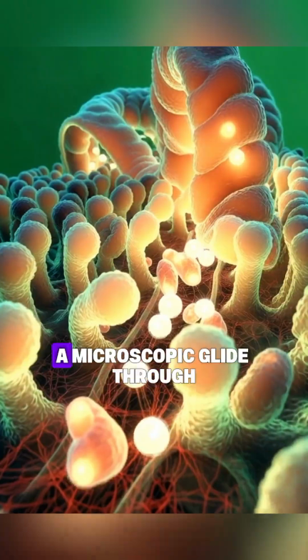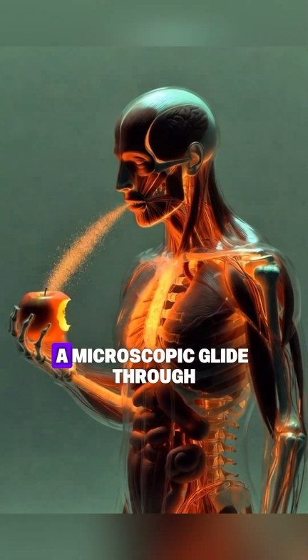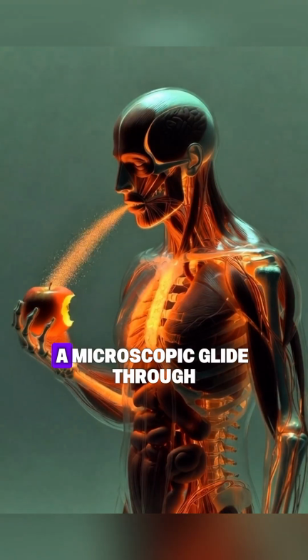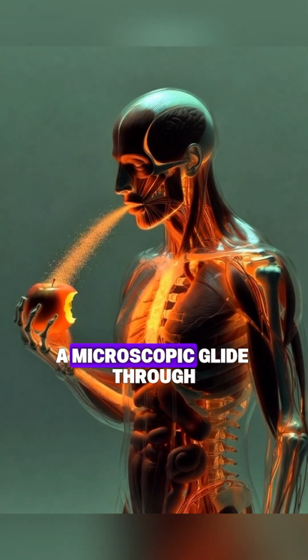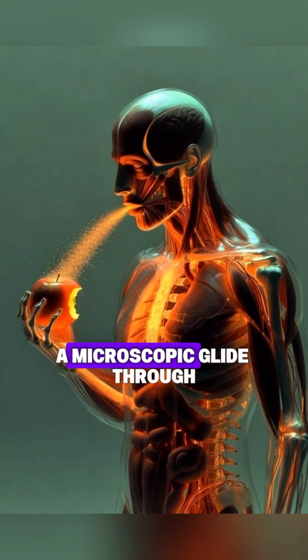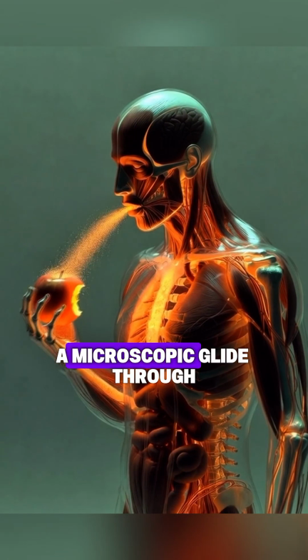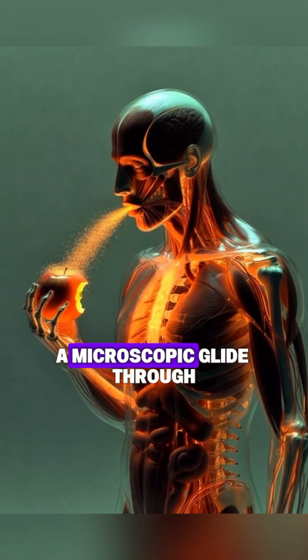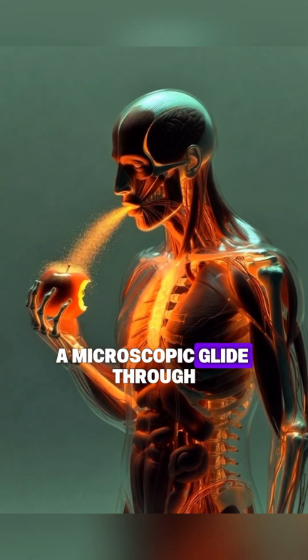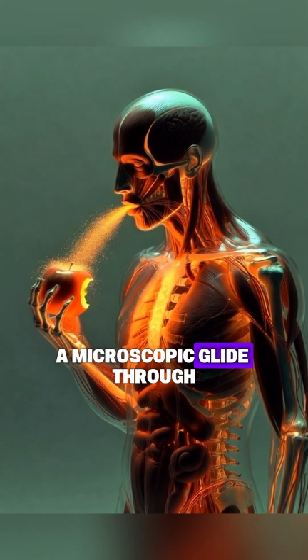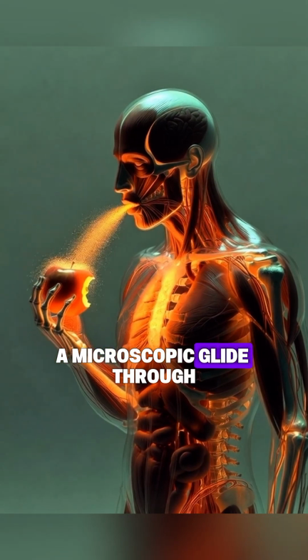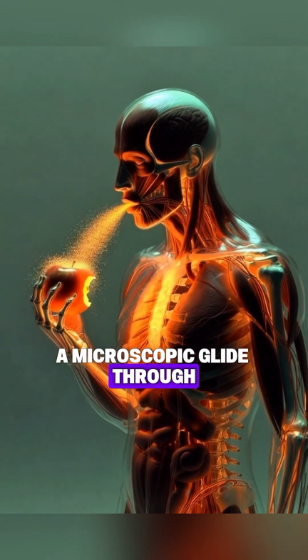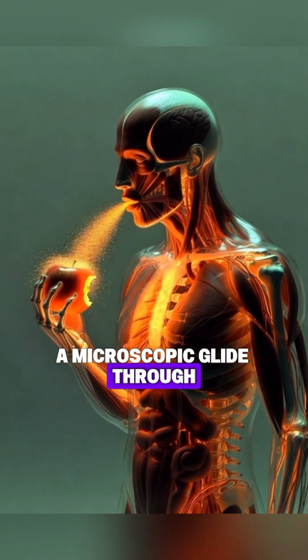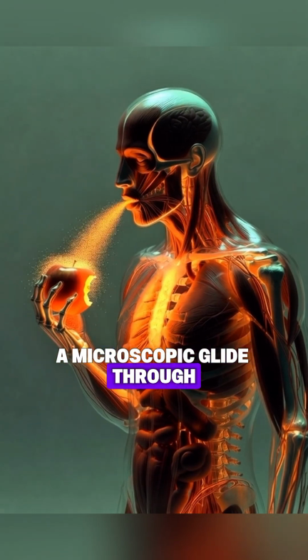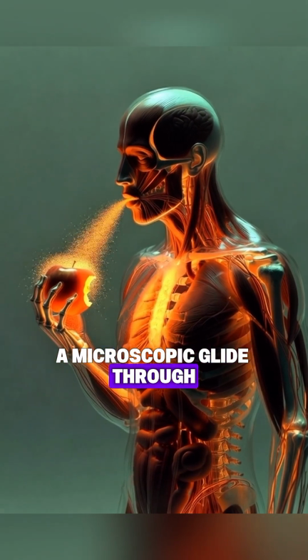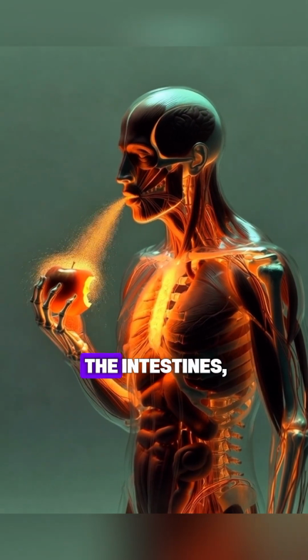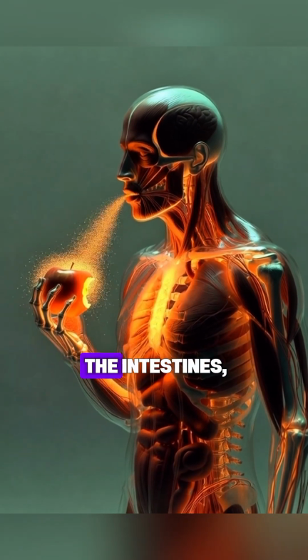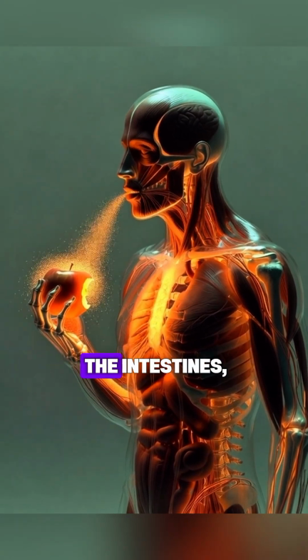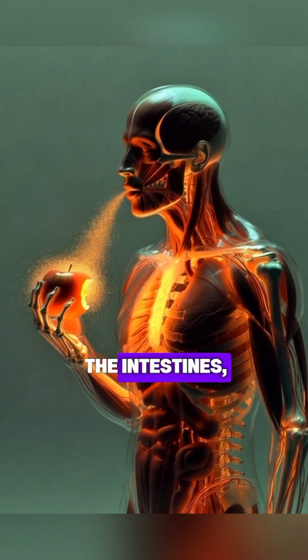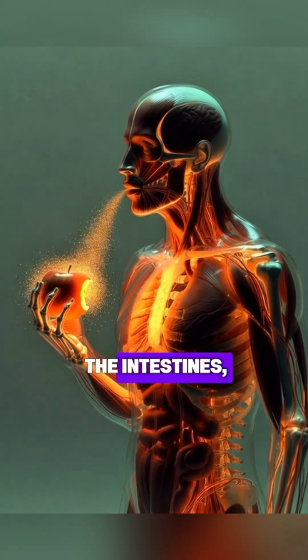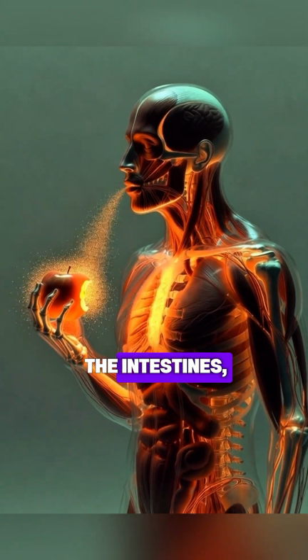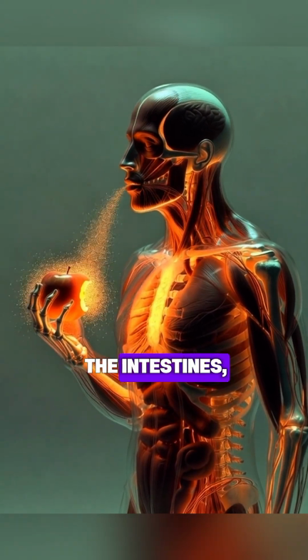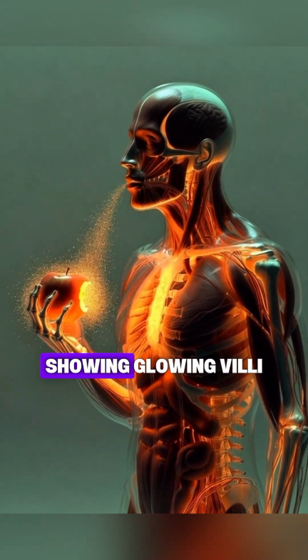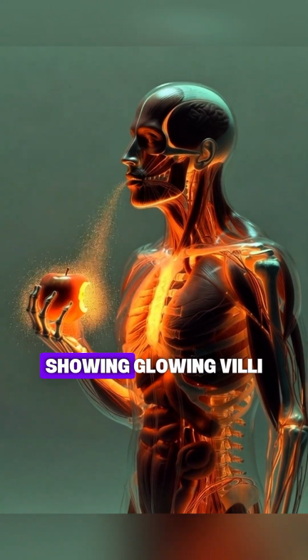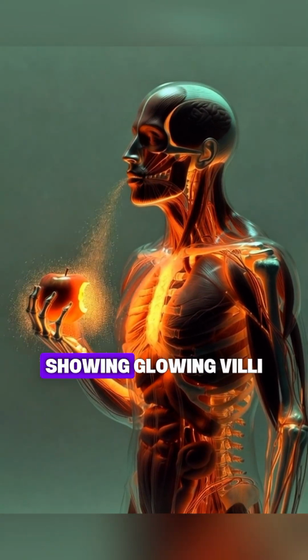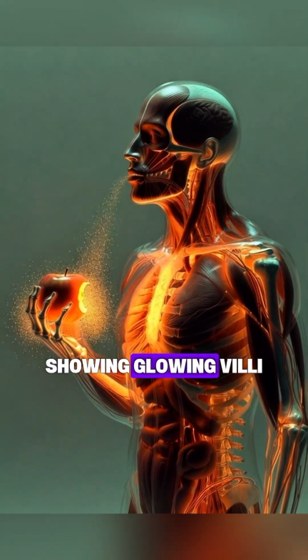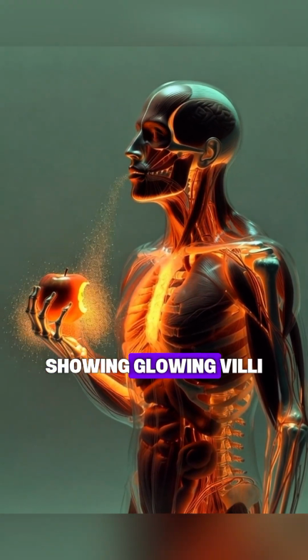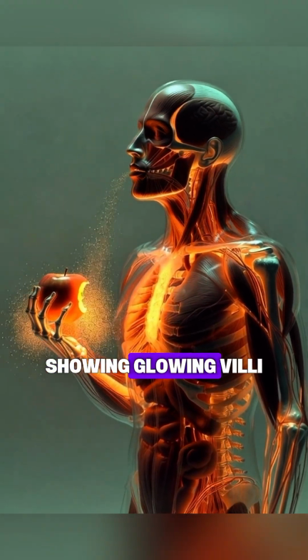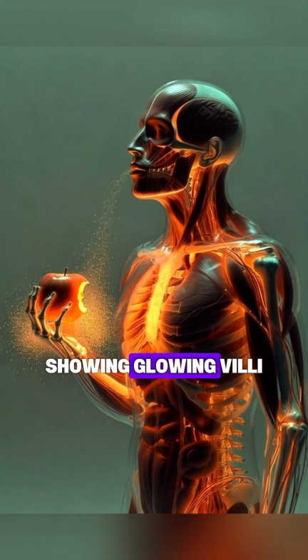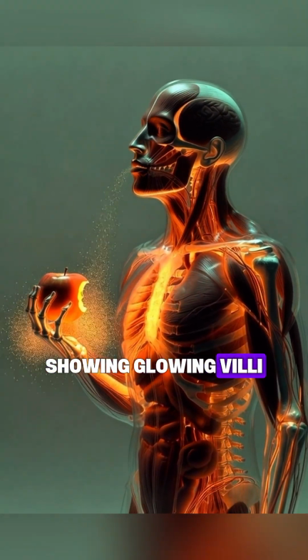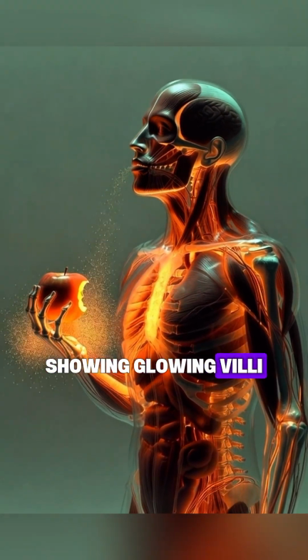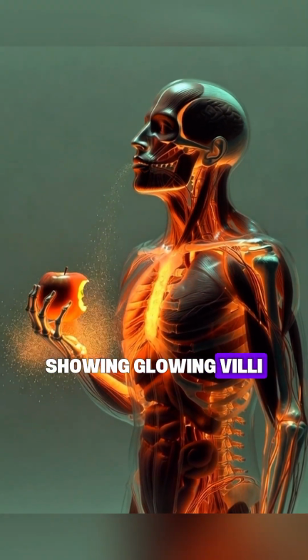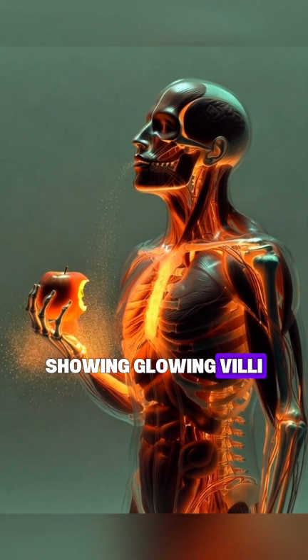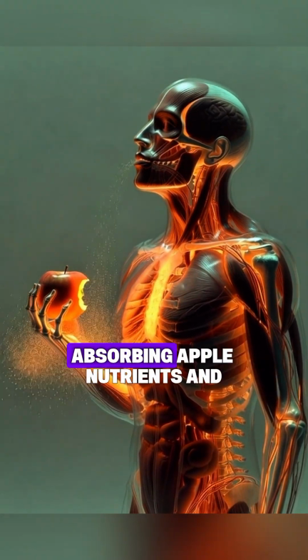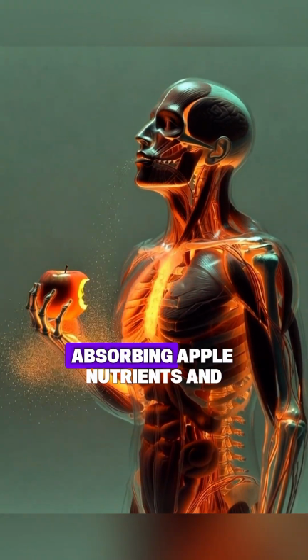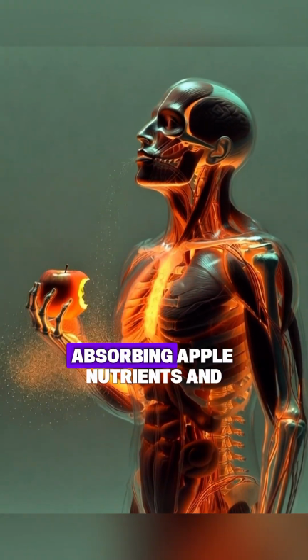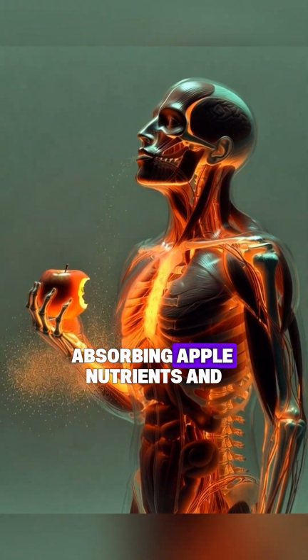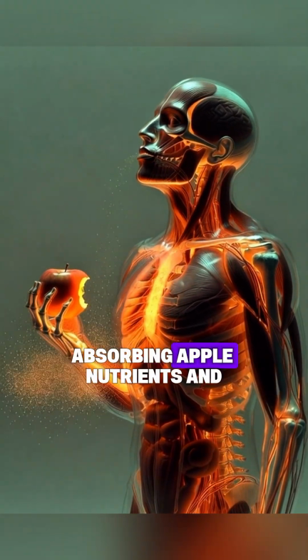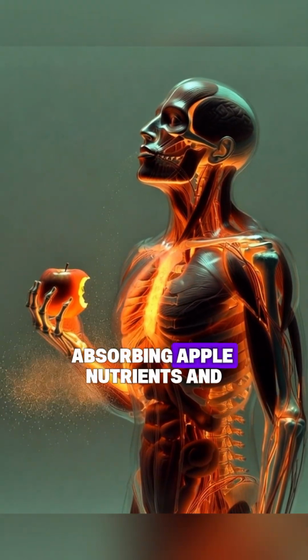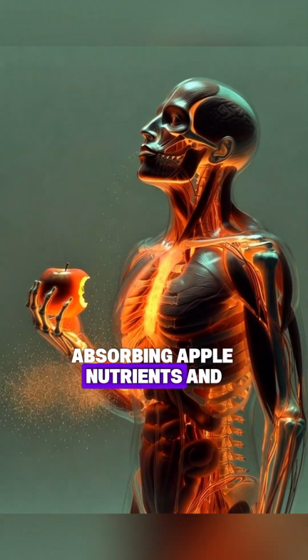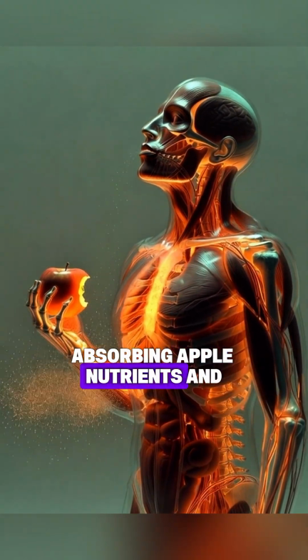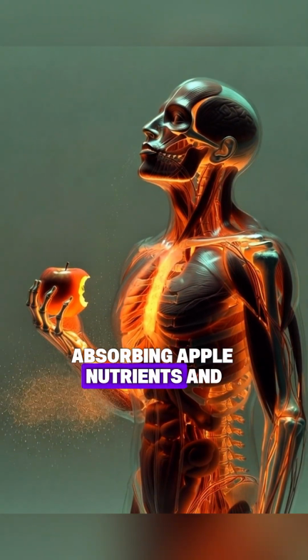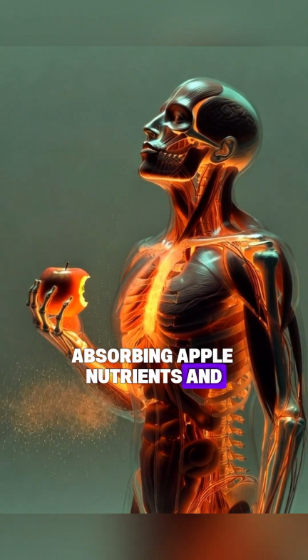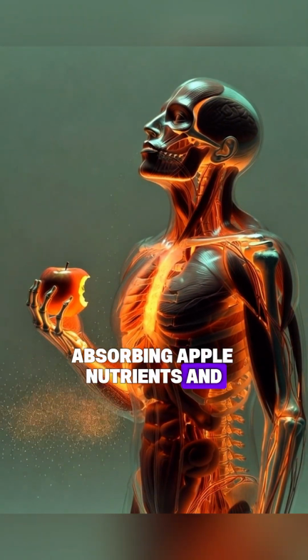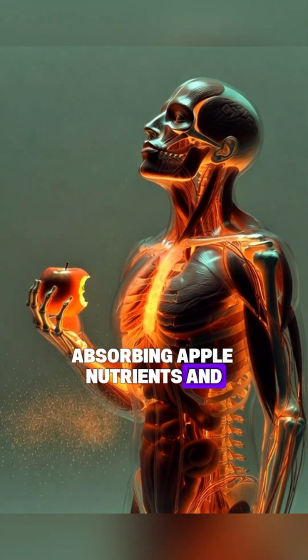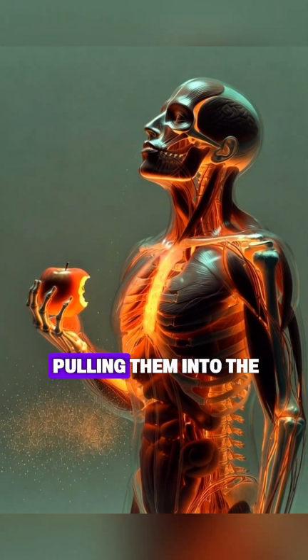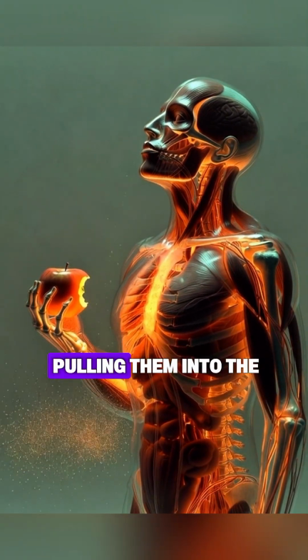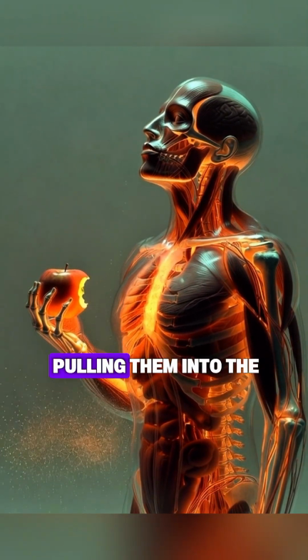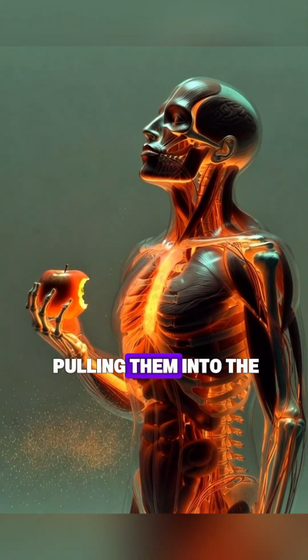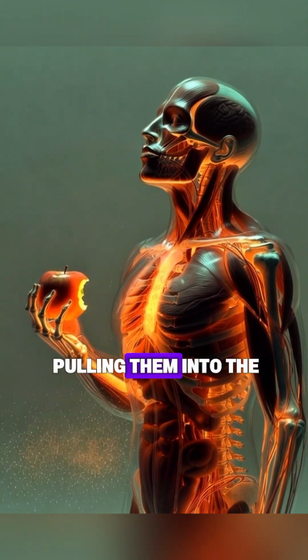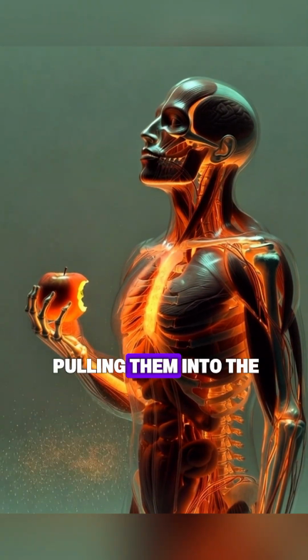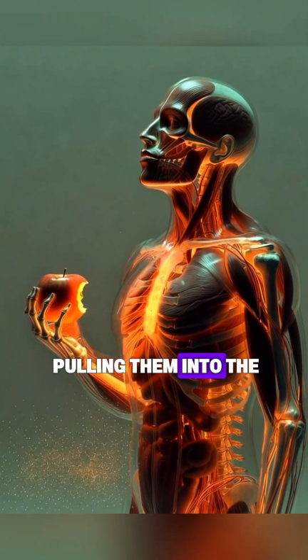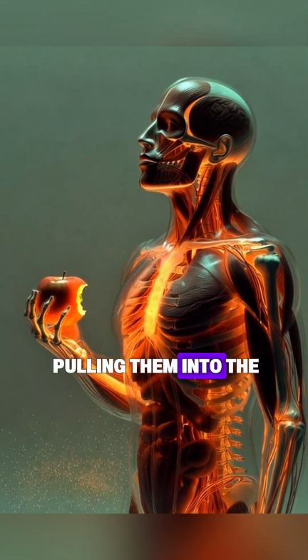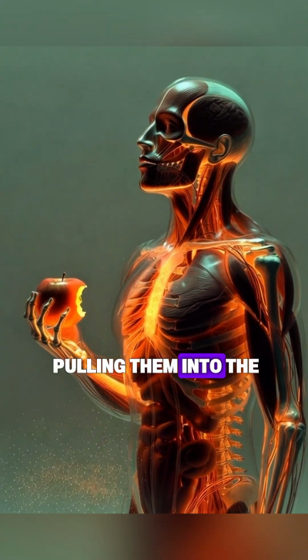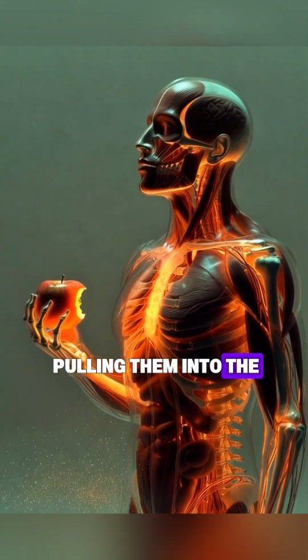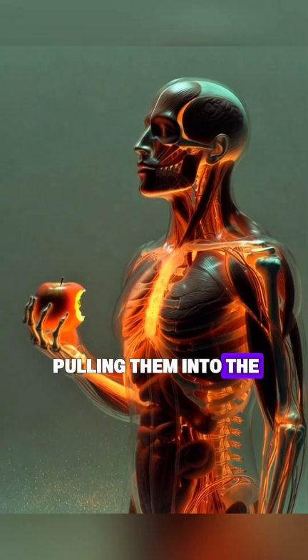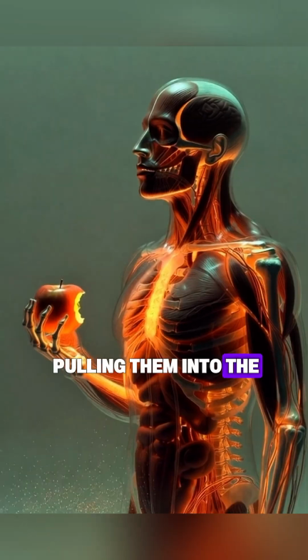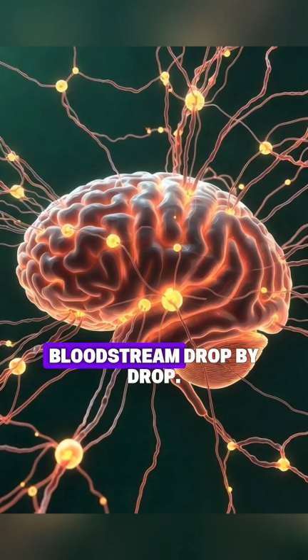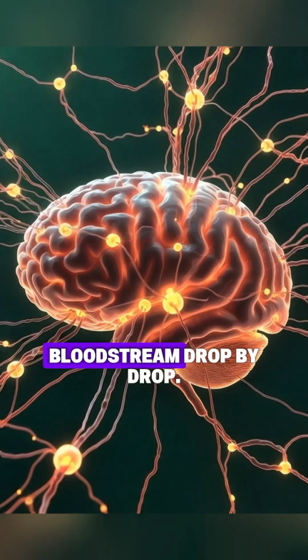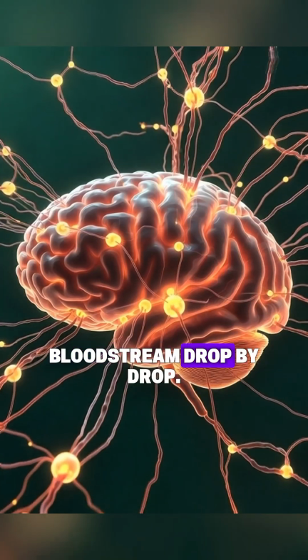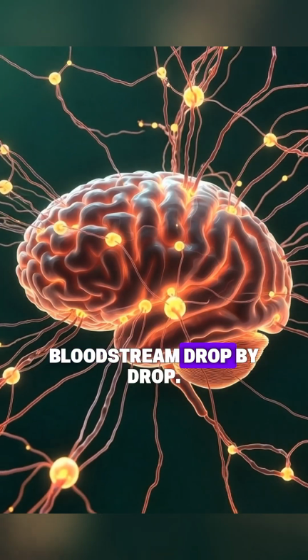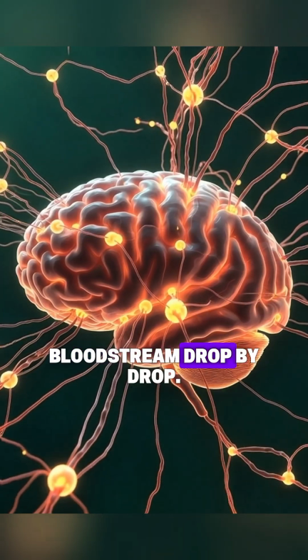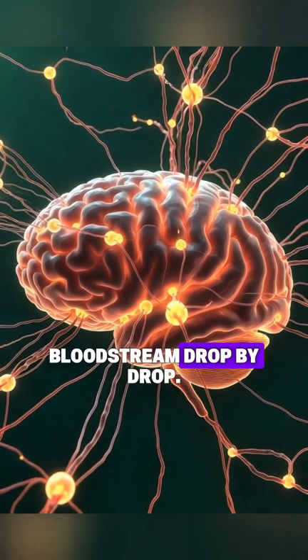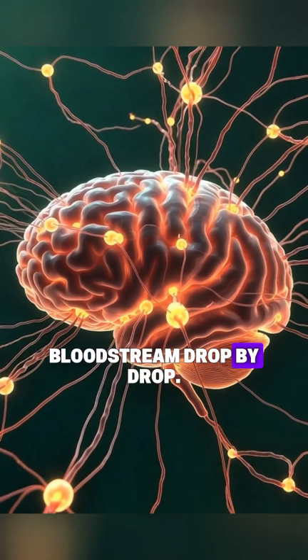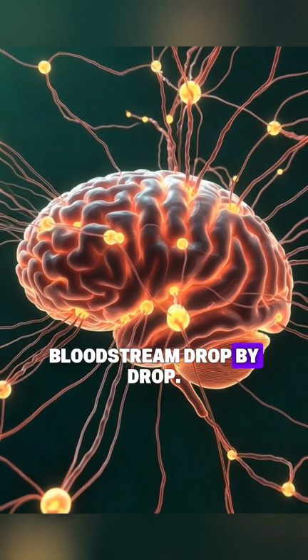A microscopic glide through the intestines showing glowing villi, absorbing apple nutrients and pulling them into the bloodstream drop by drop.